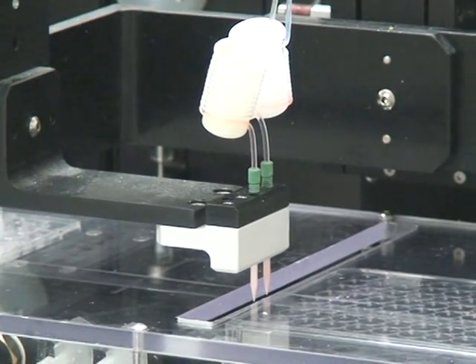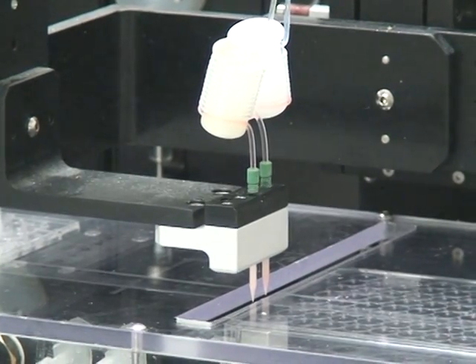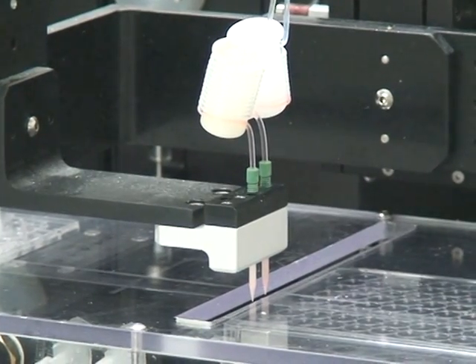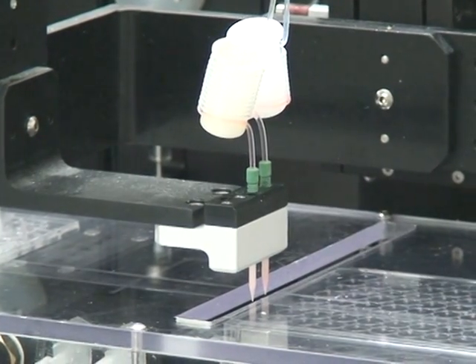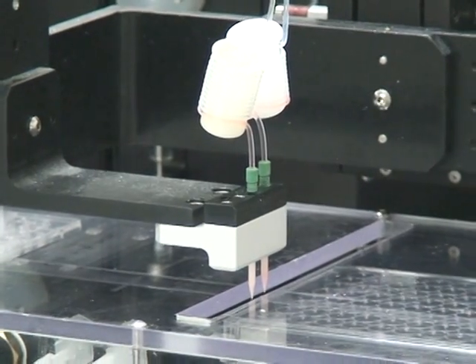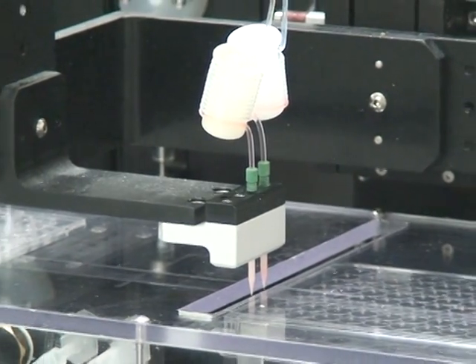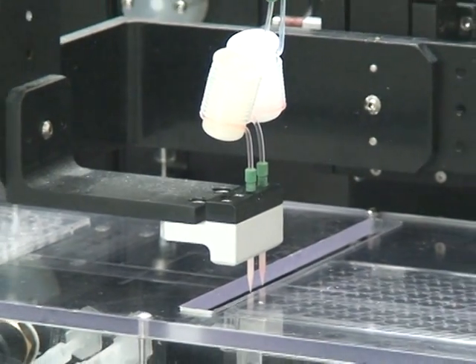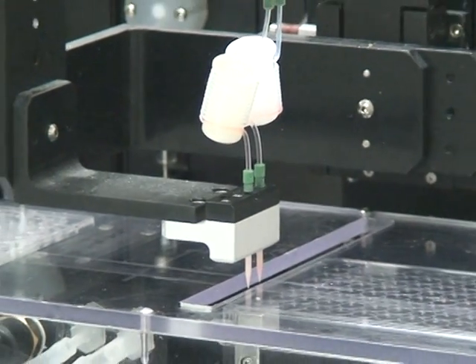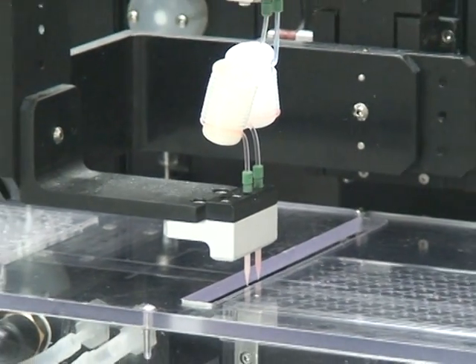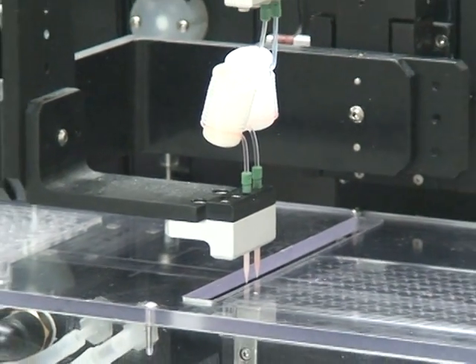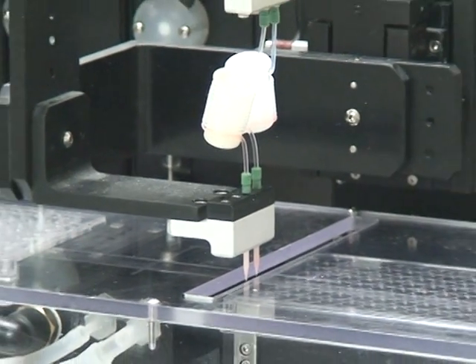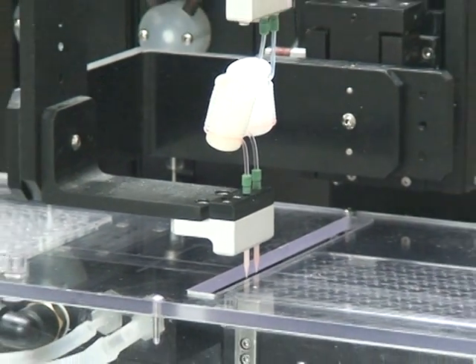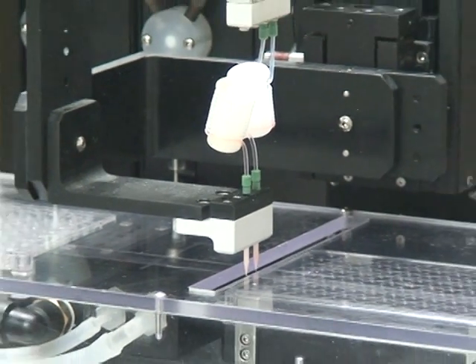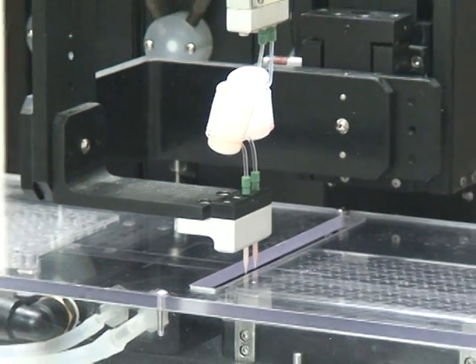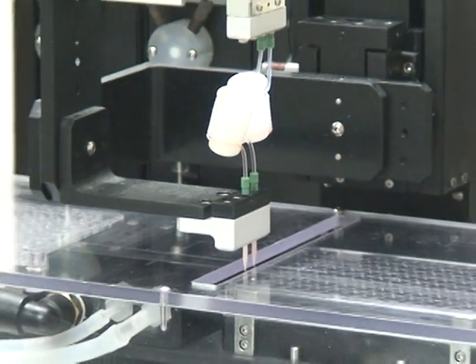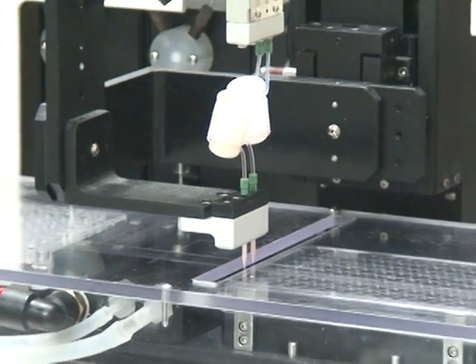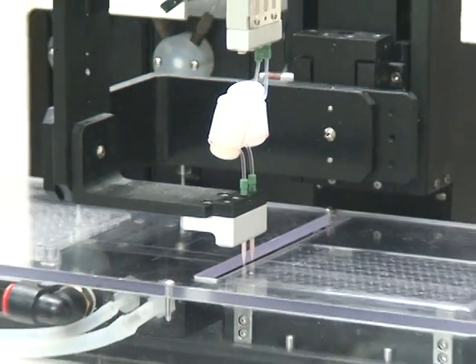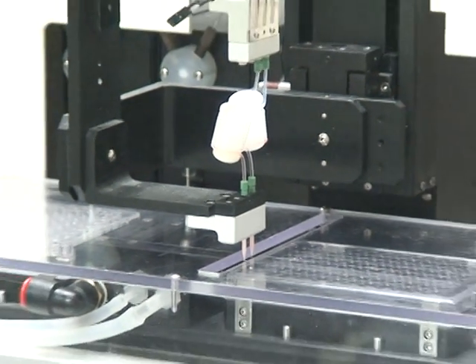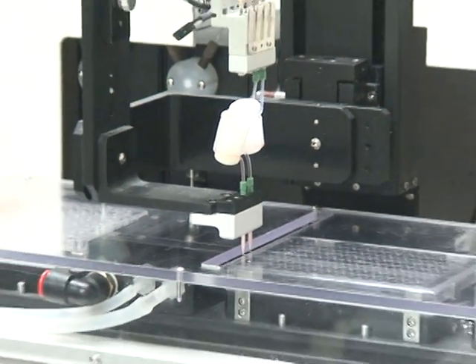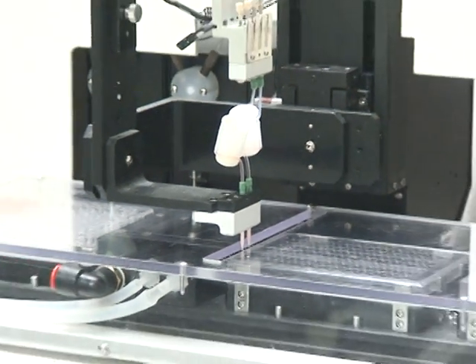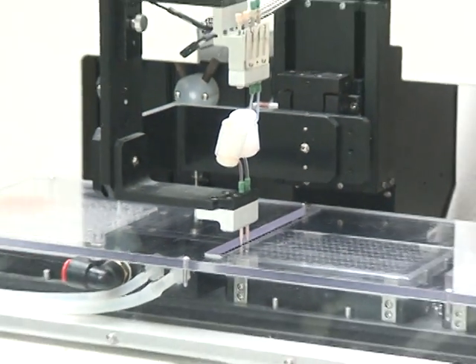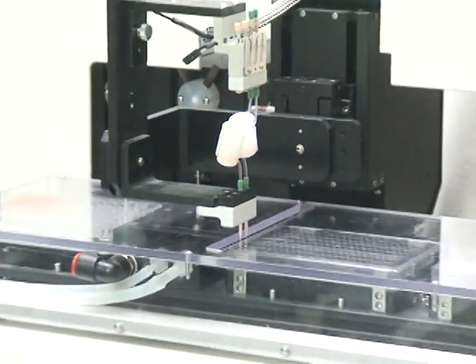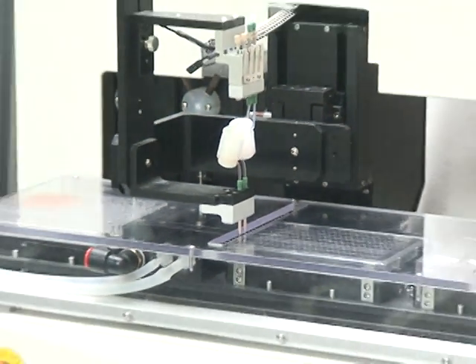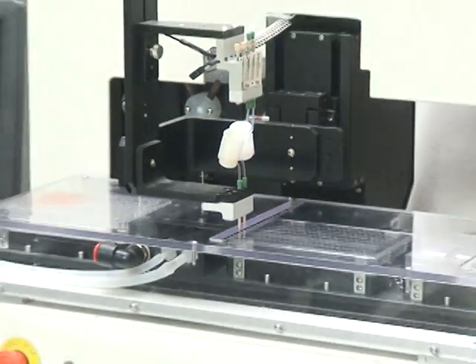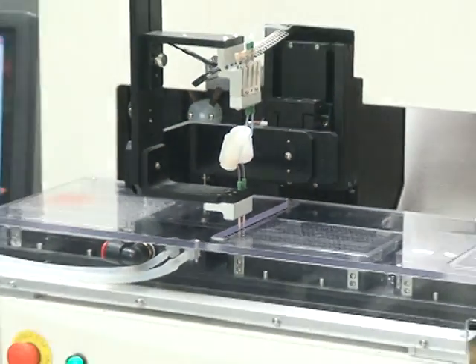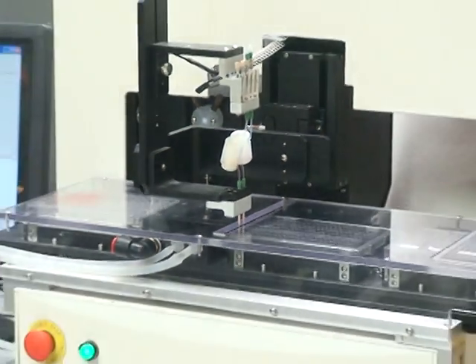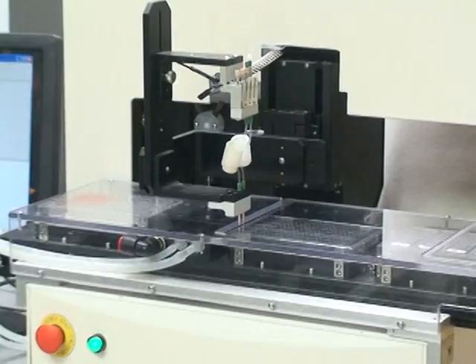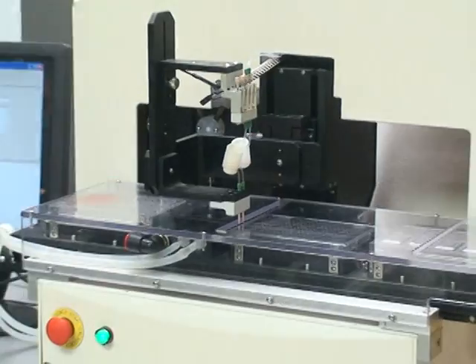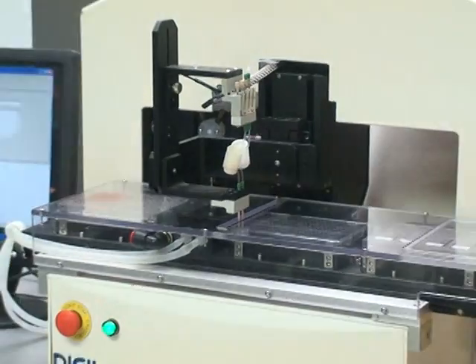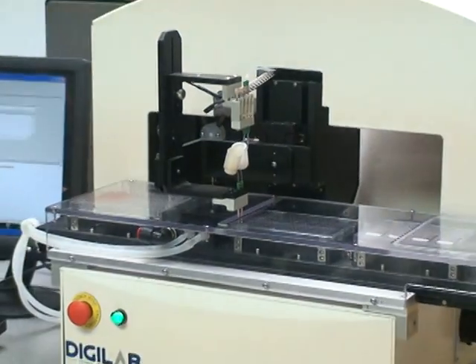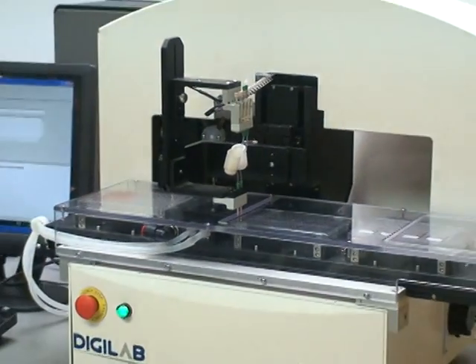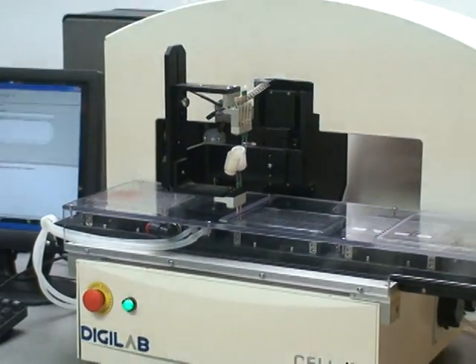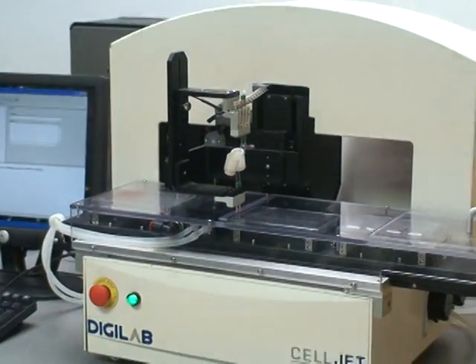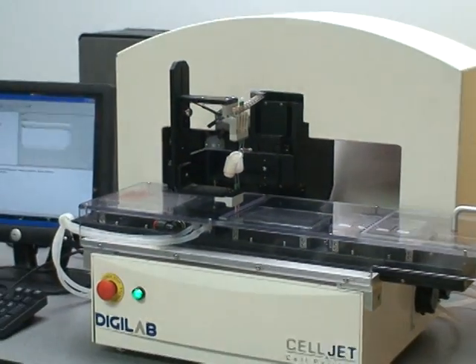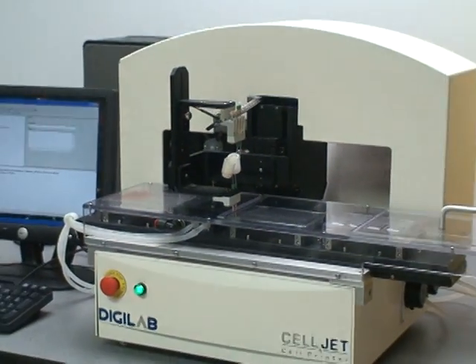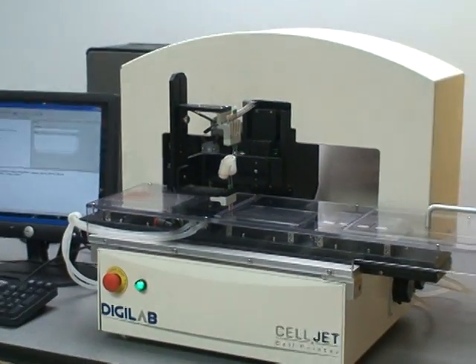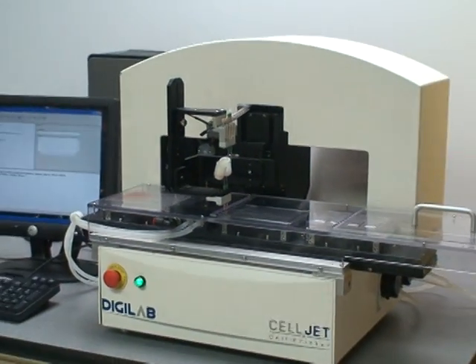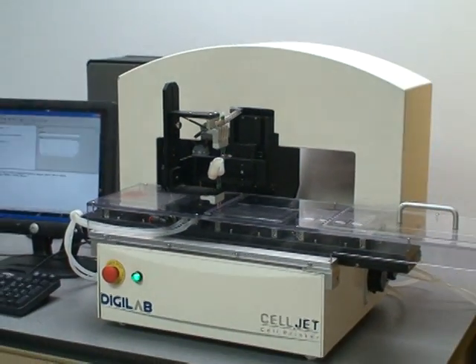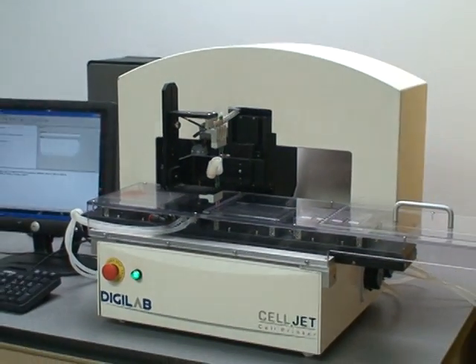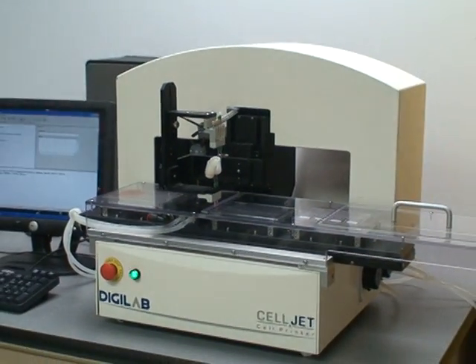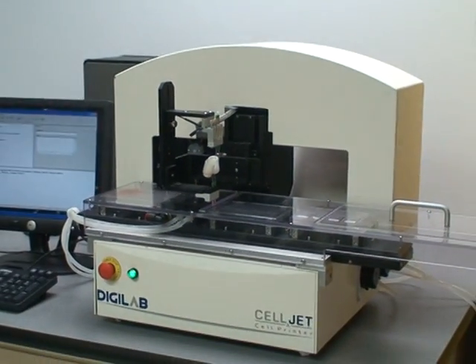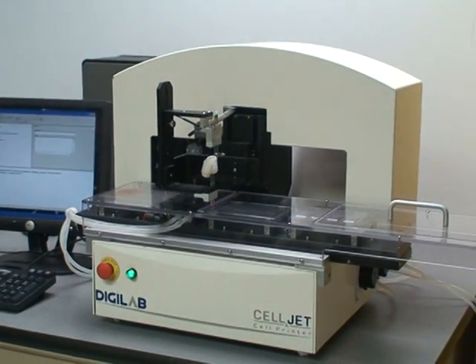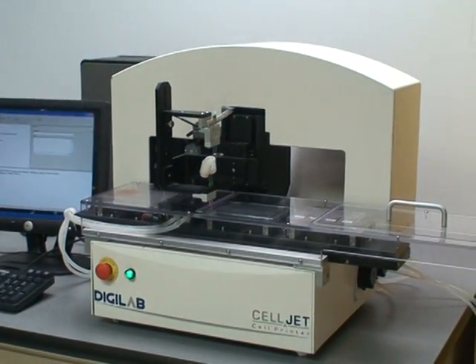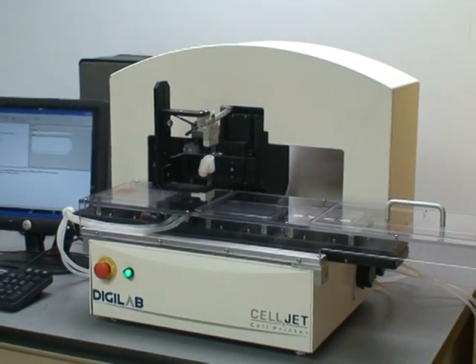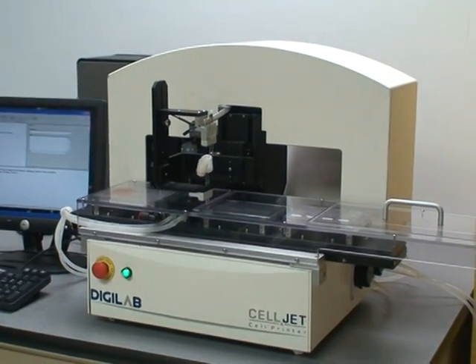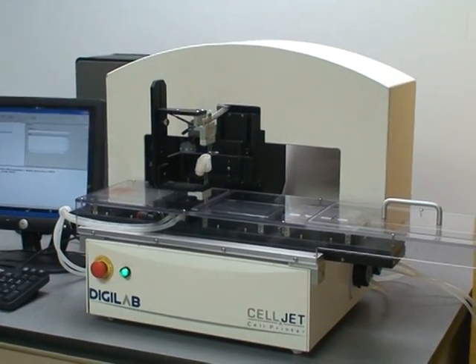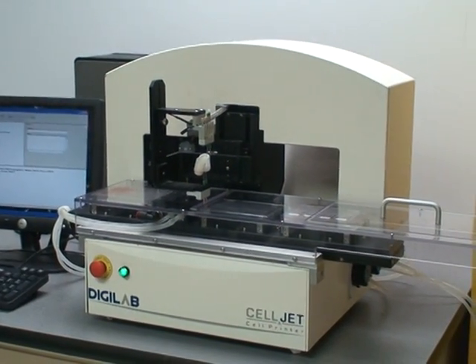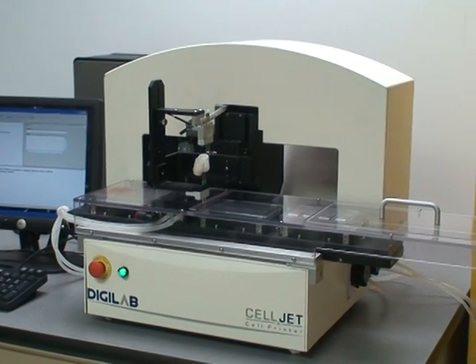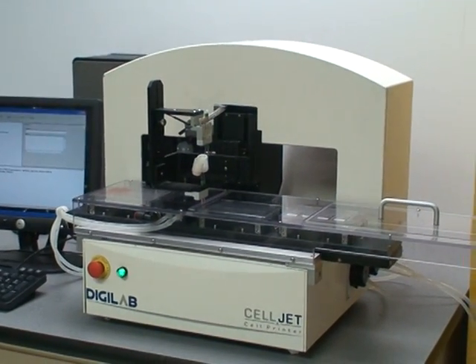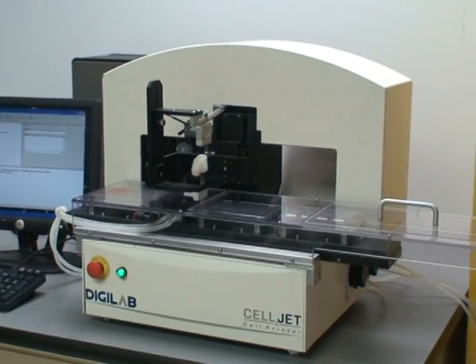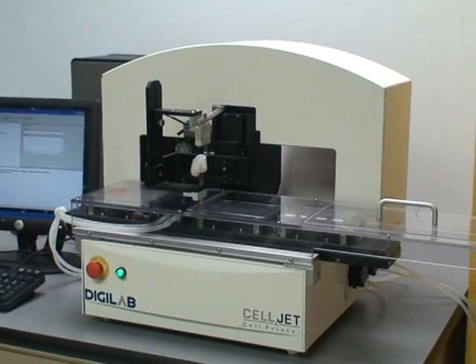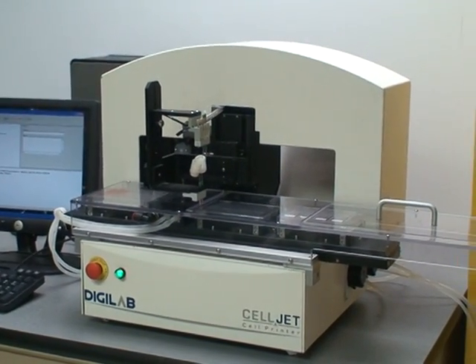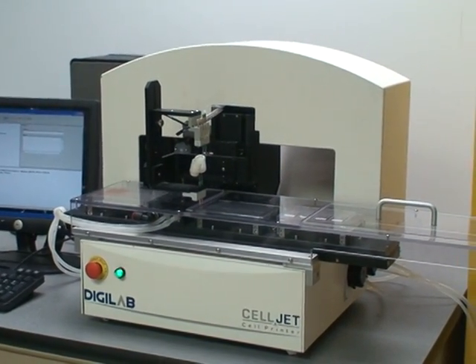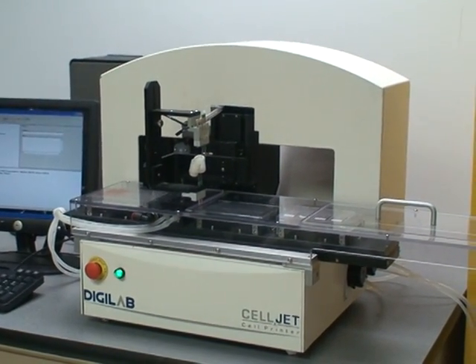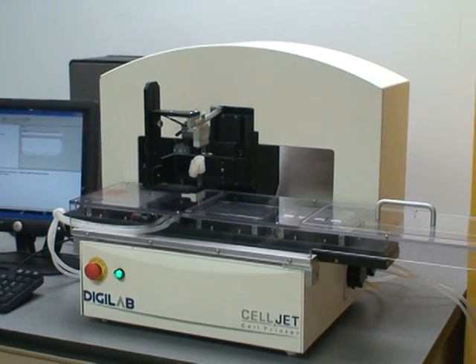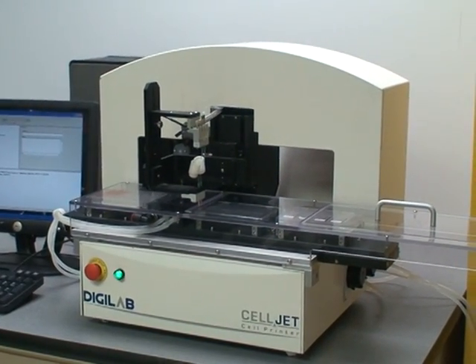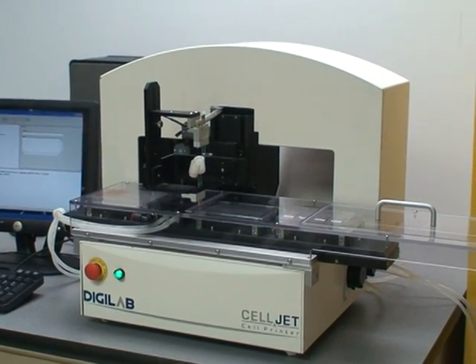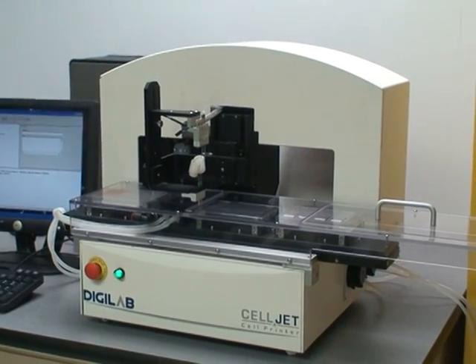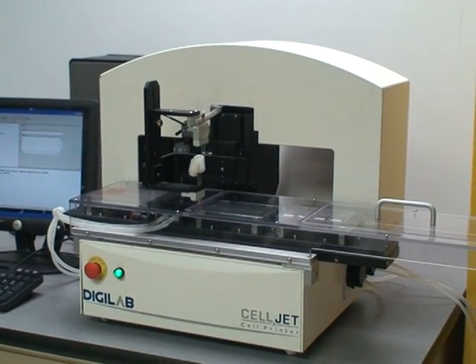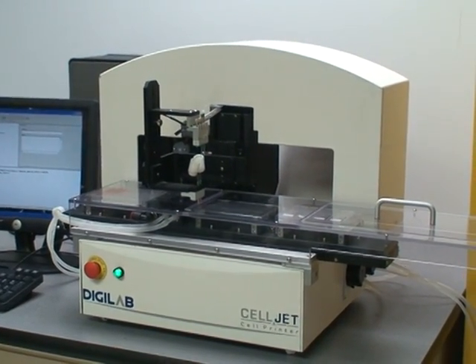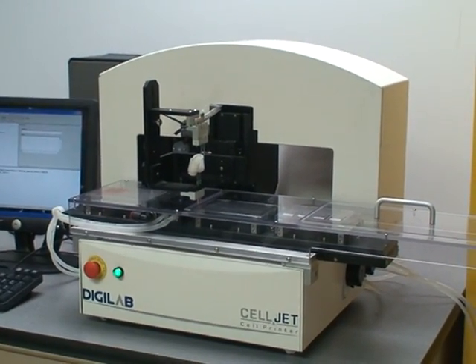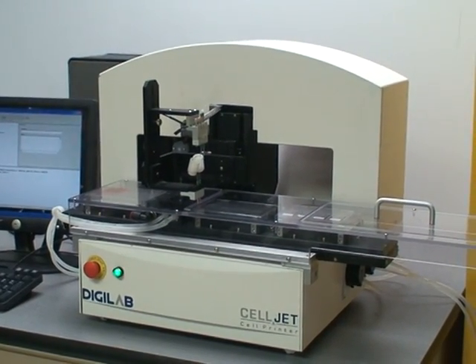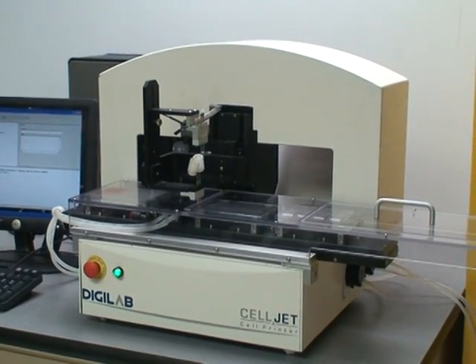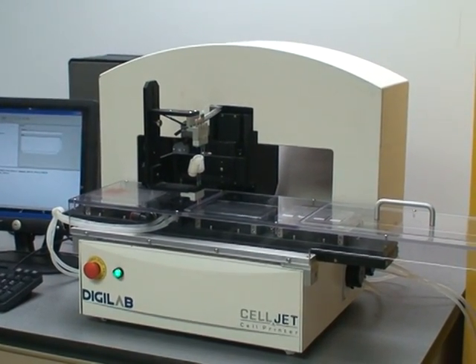This is the DigiLab CellJet. Please visit us at www.digilabglobal.com. Thank you.